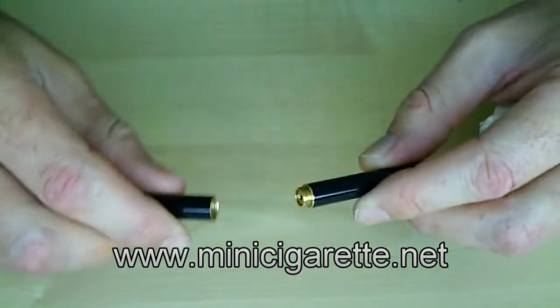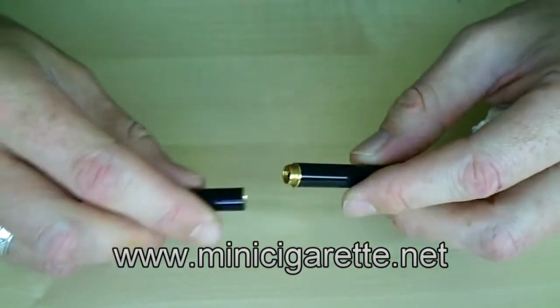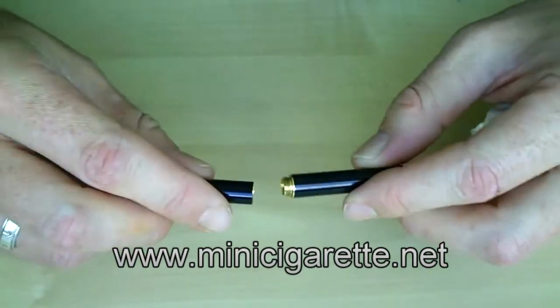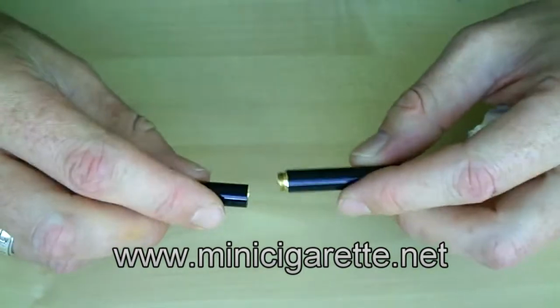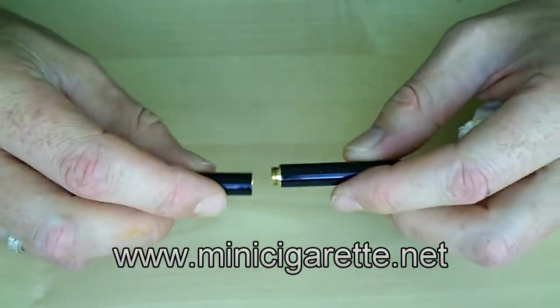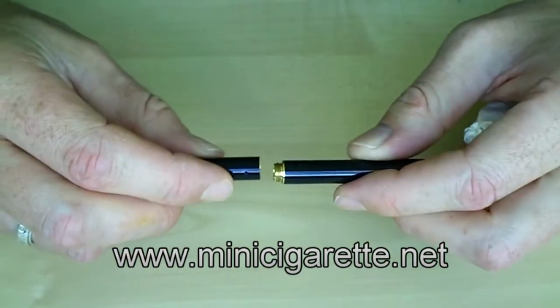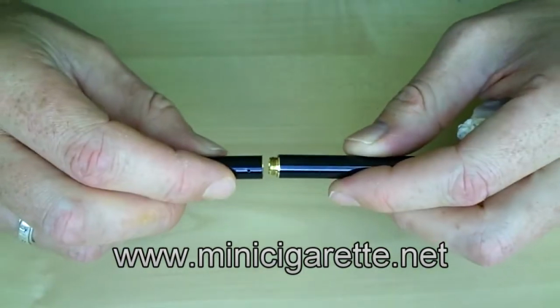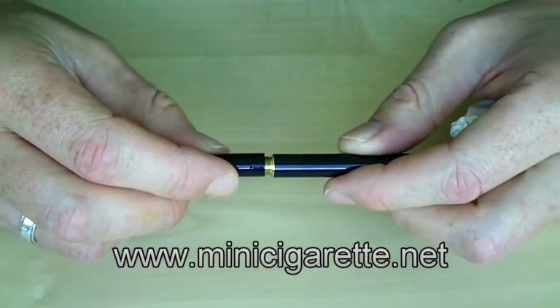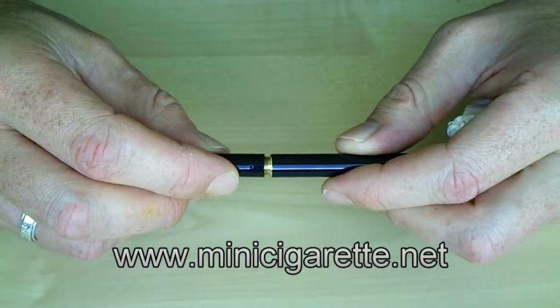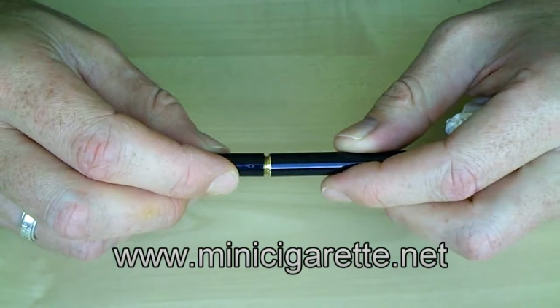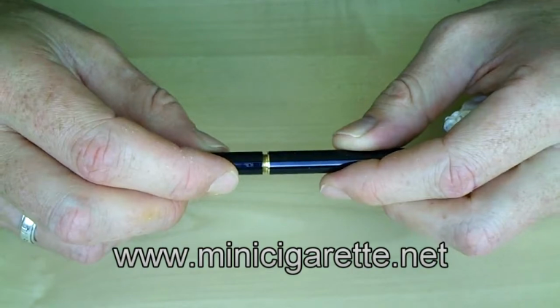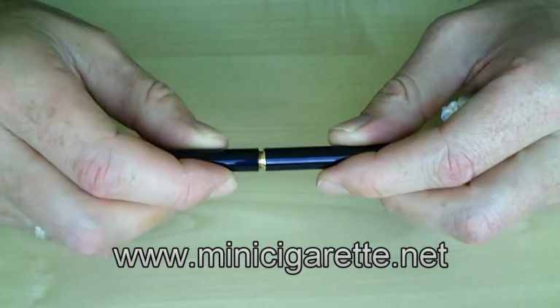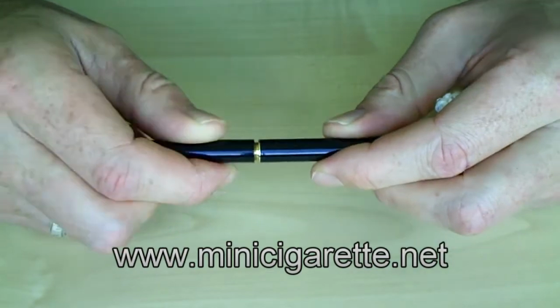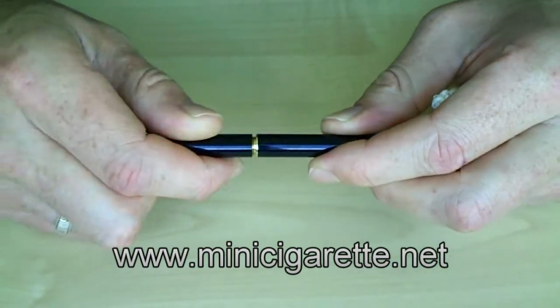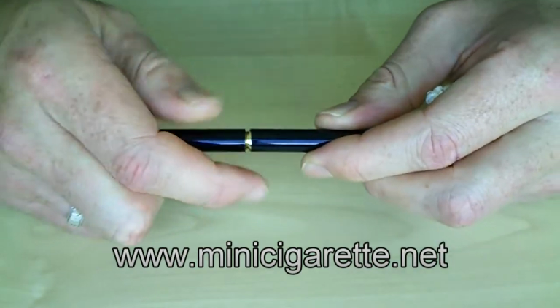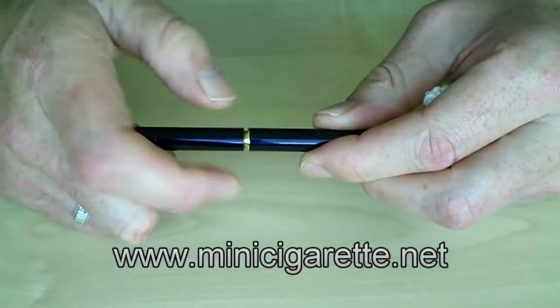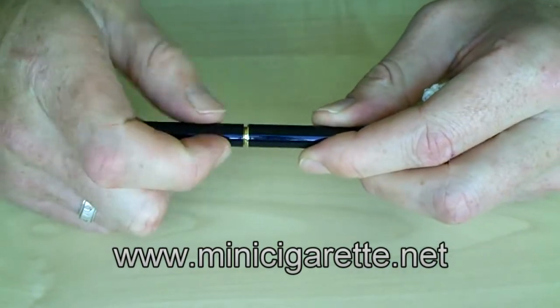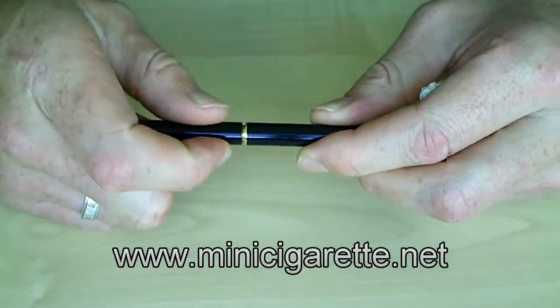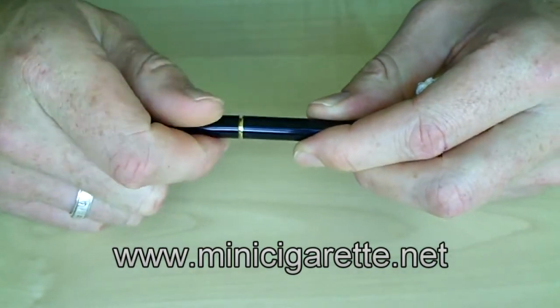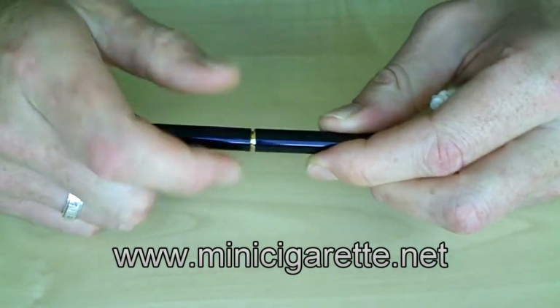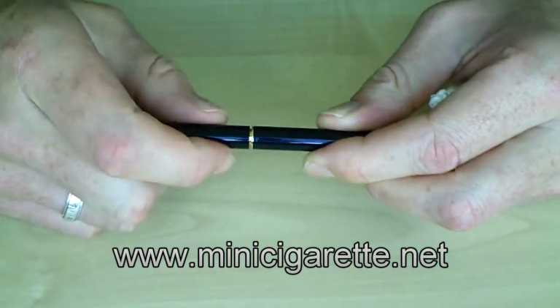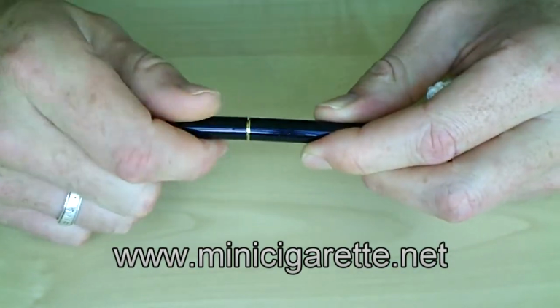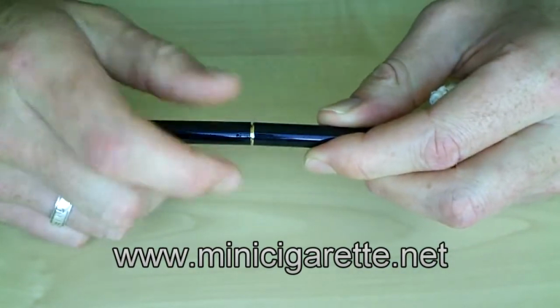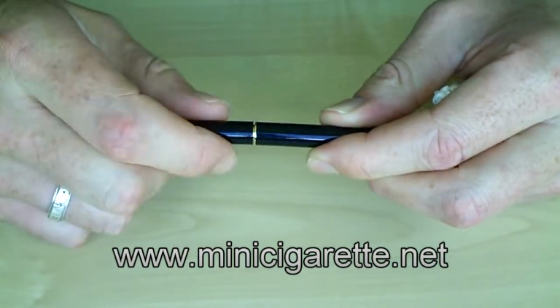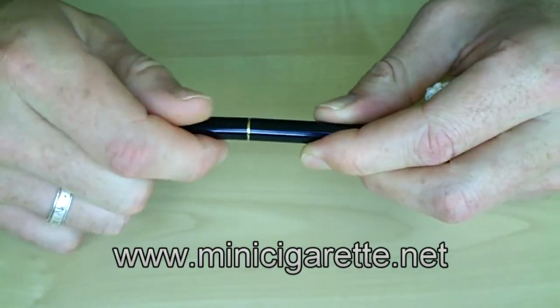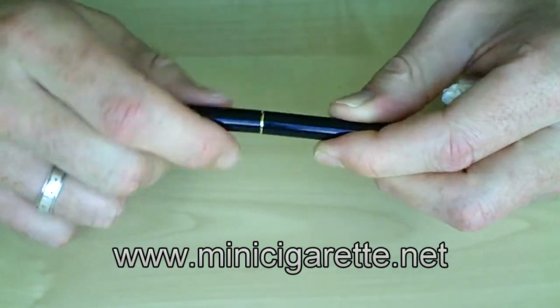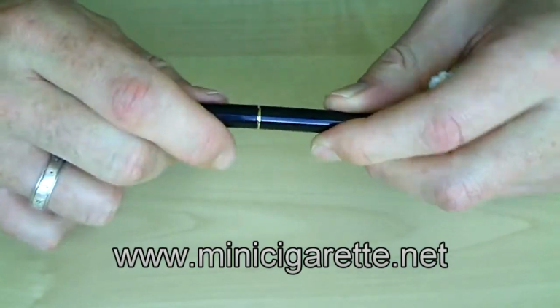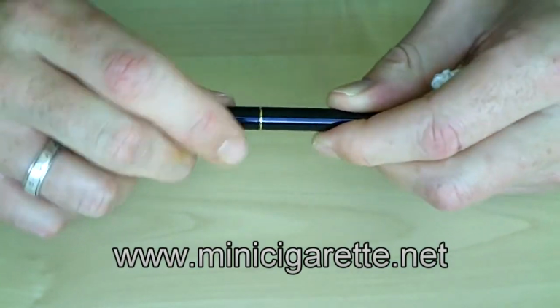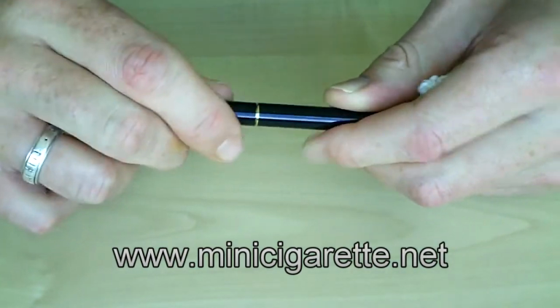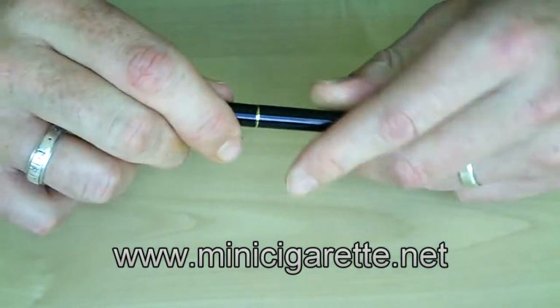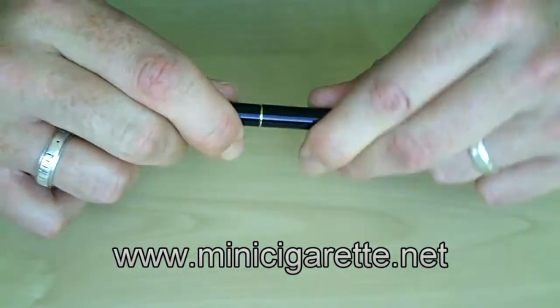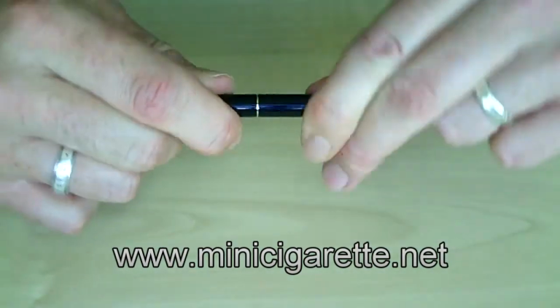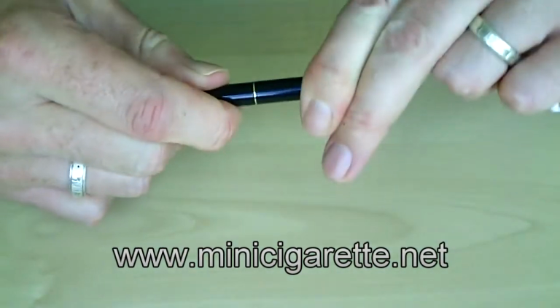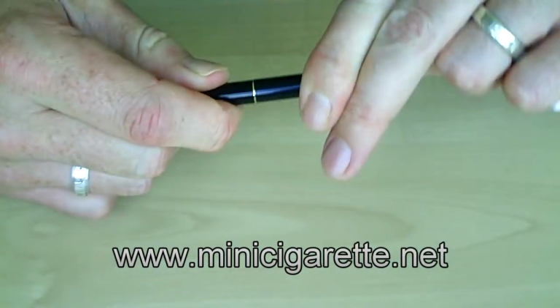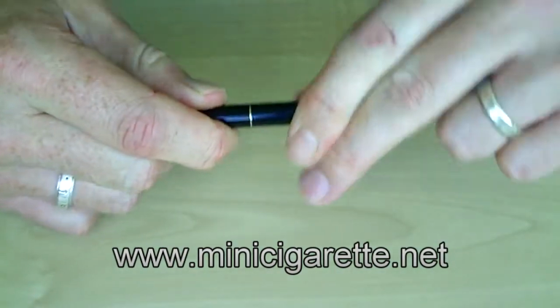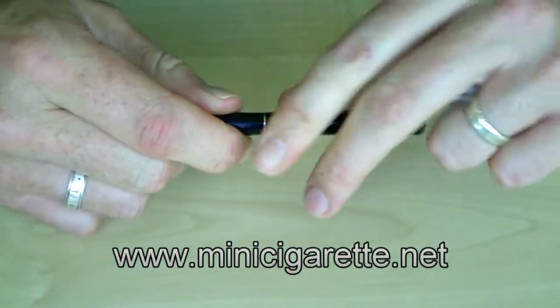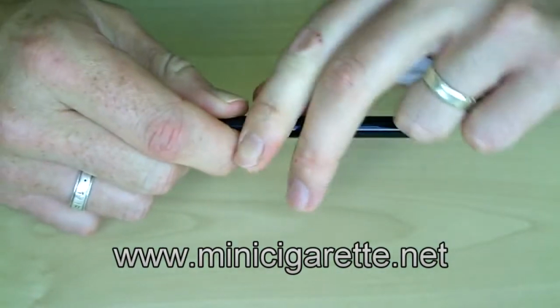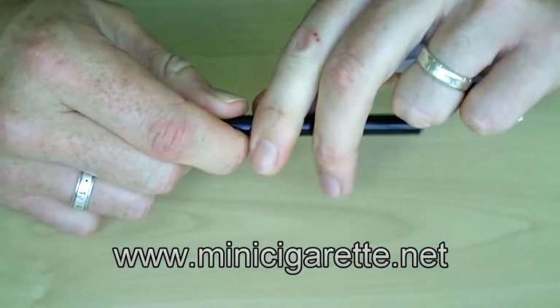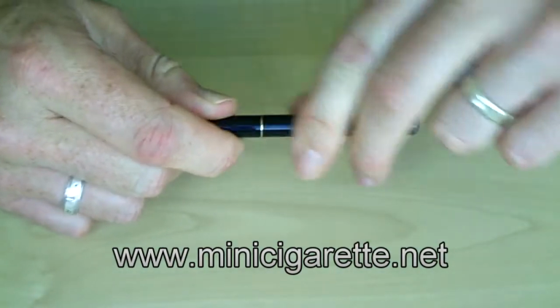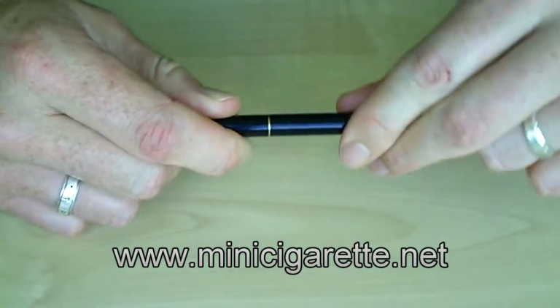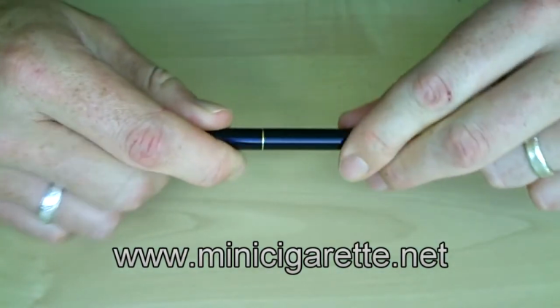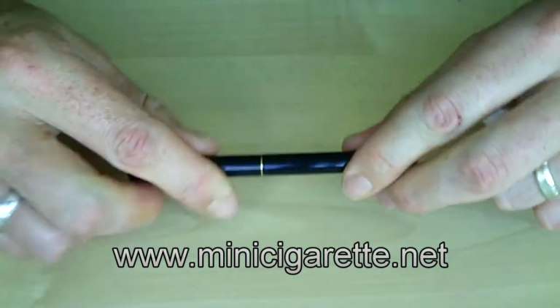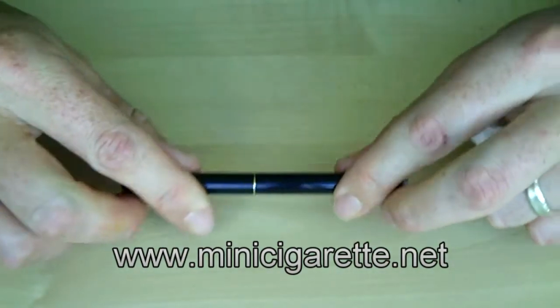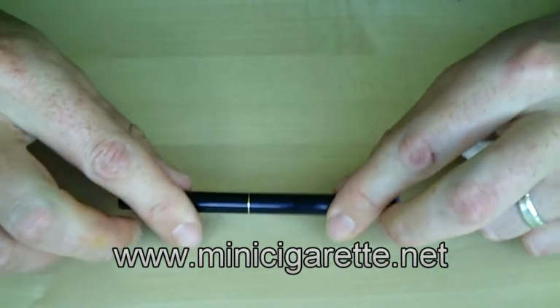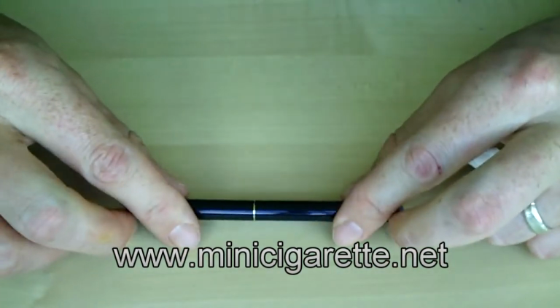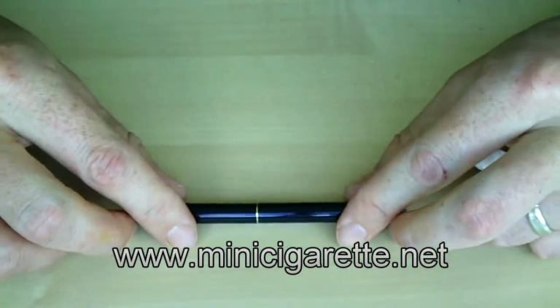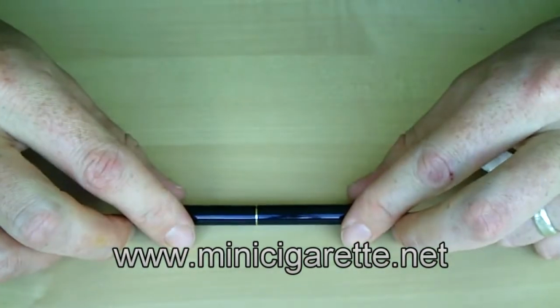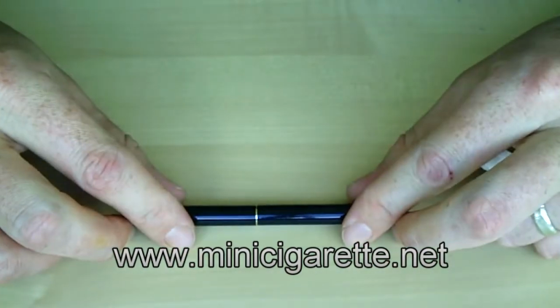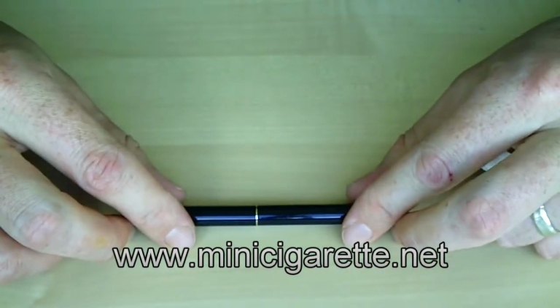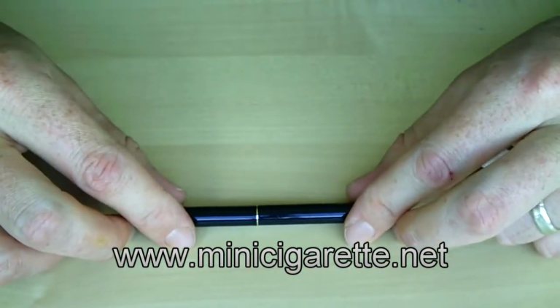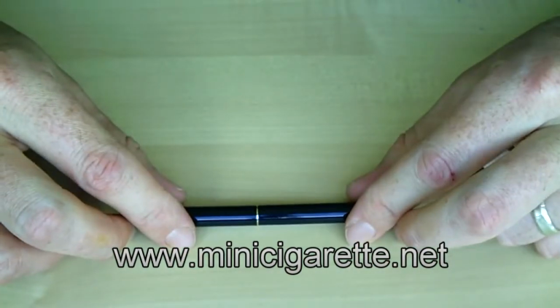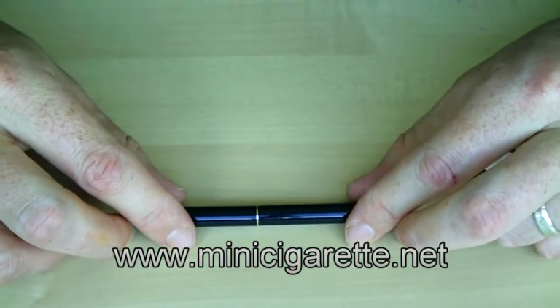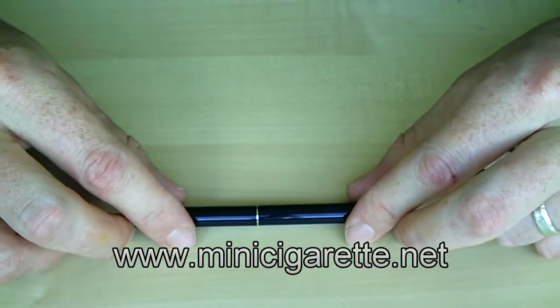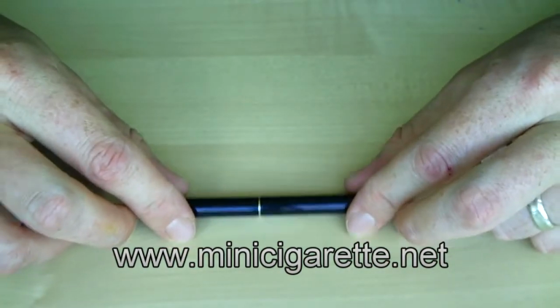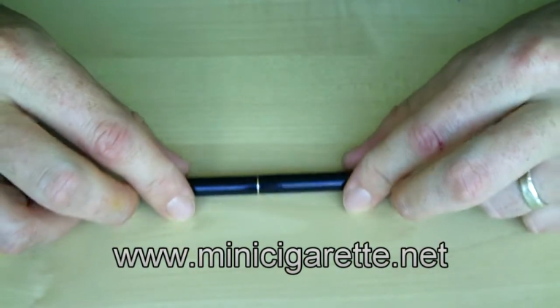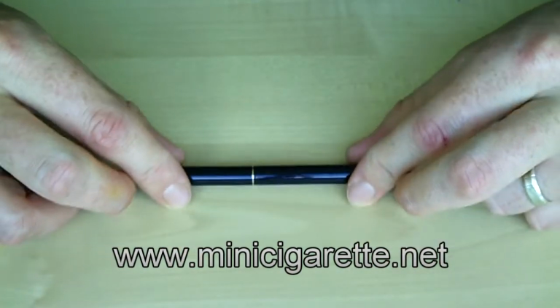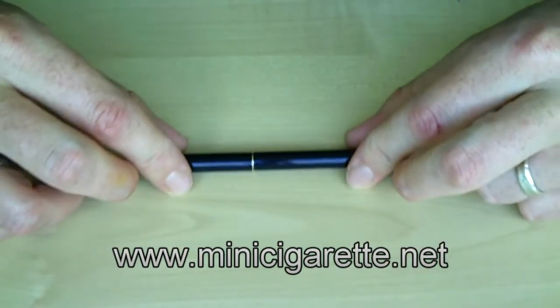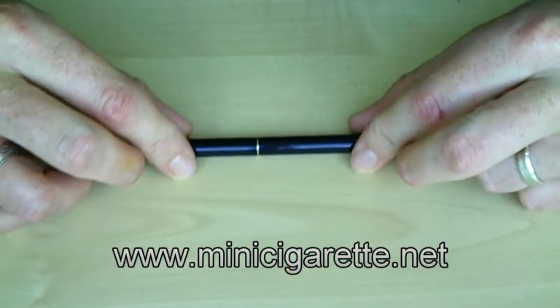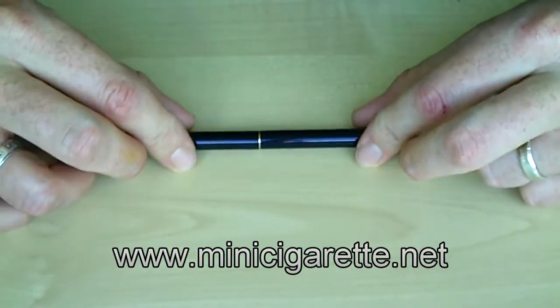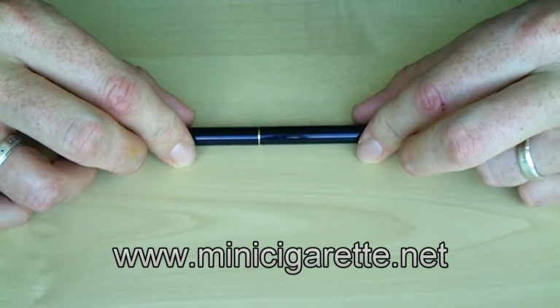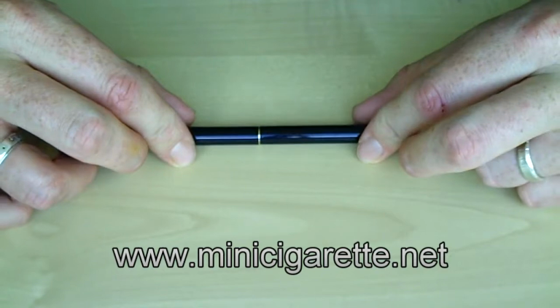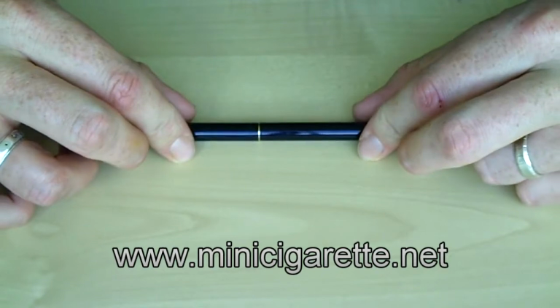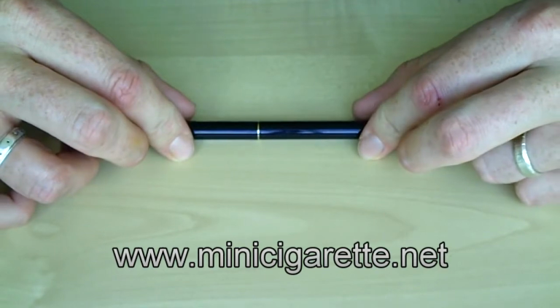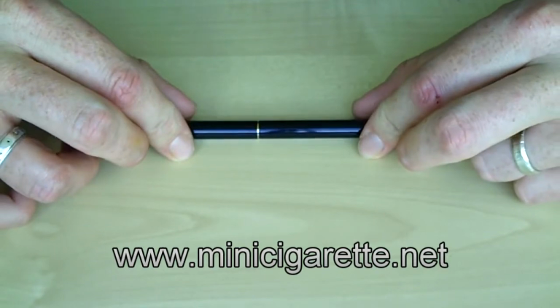Afterwards, simply reconnect and start enjoying your personal vaporizer again.